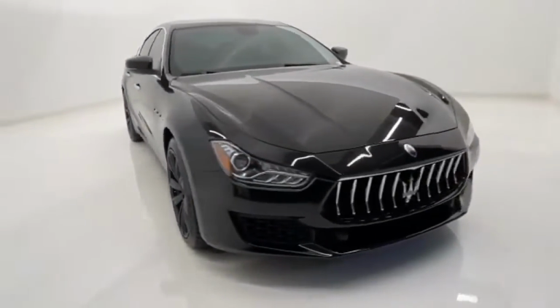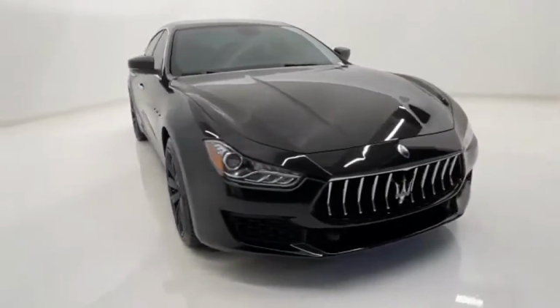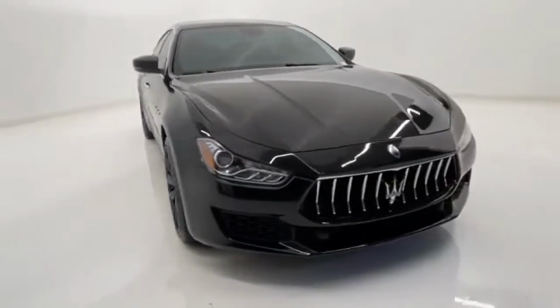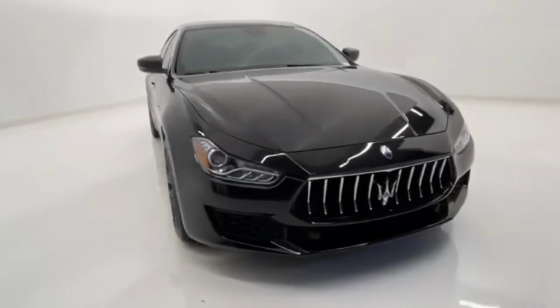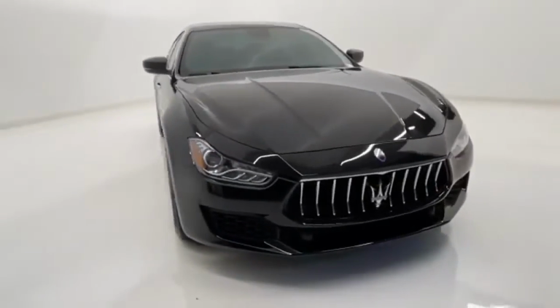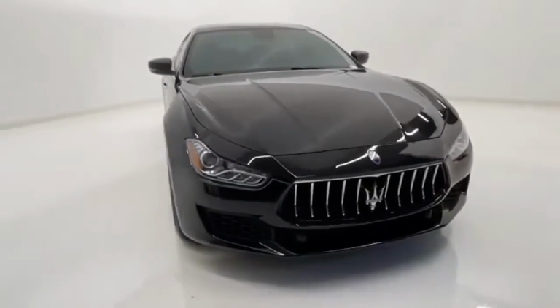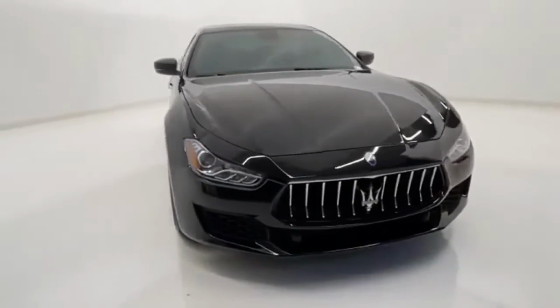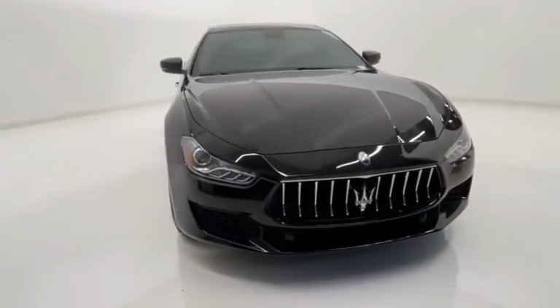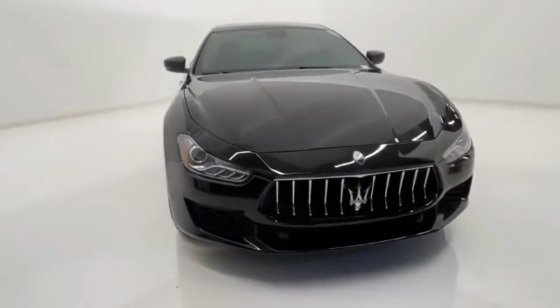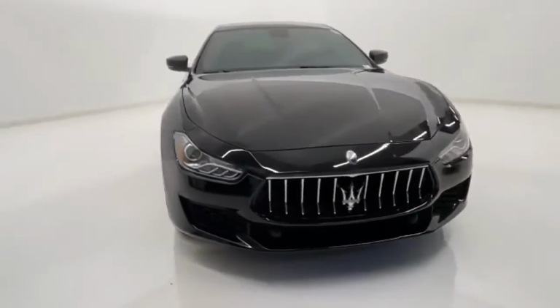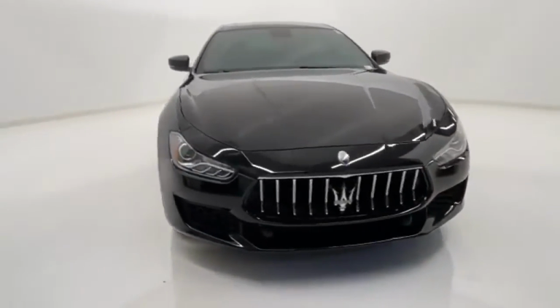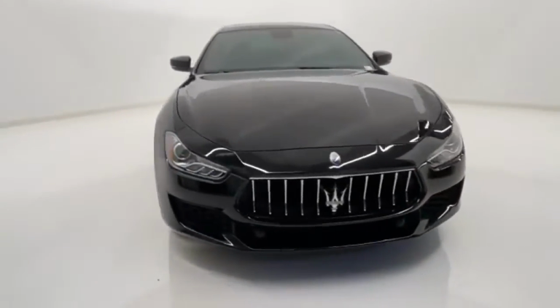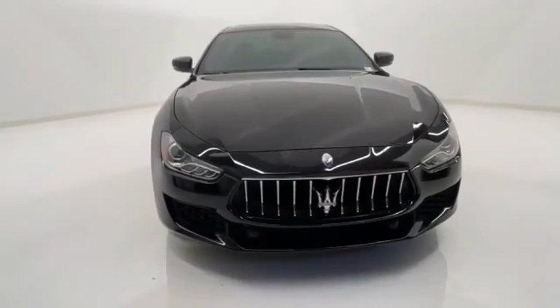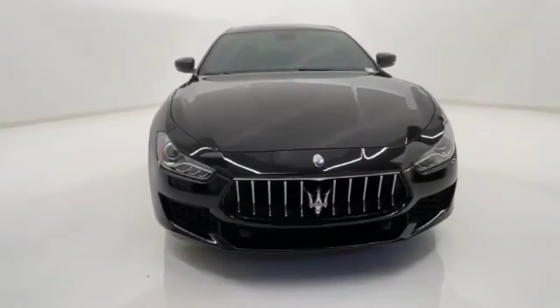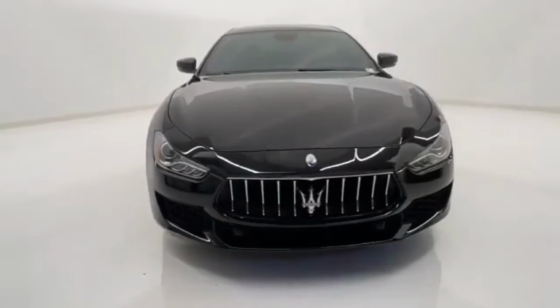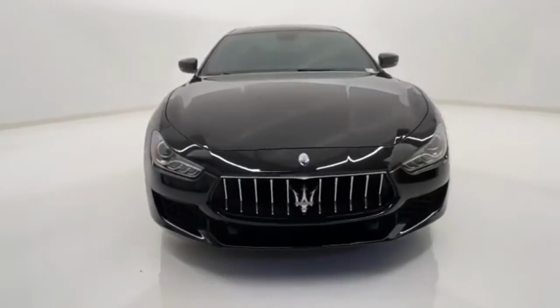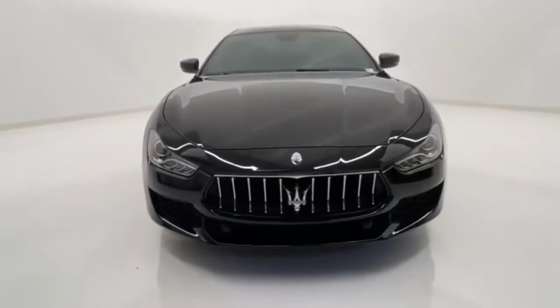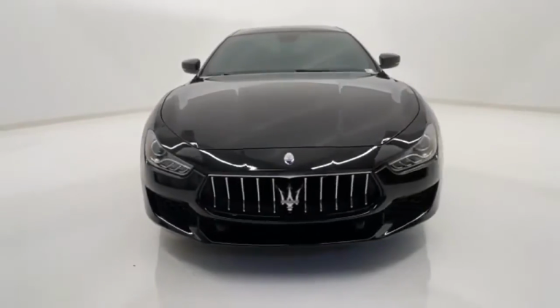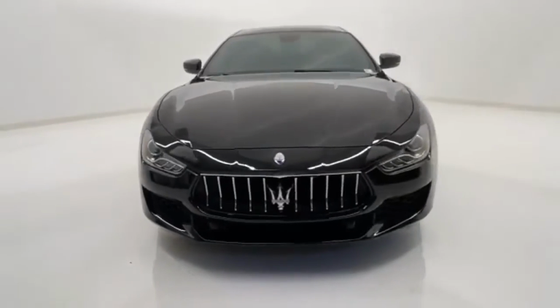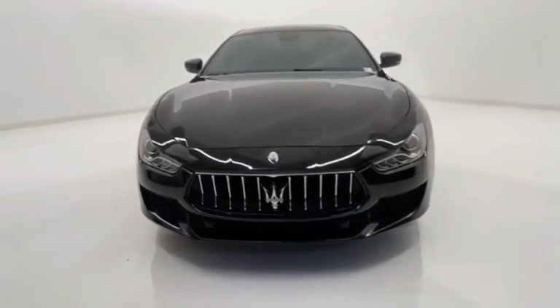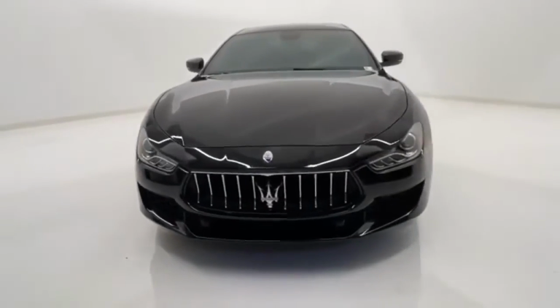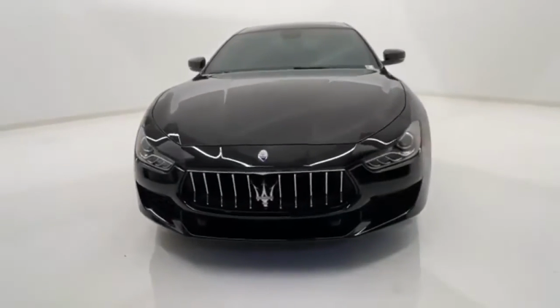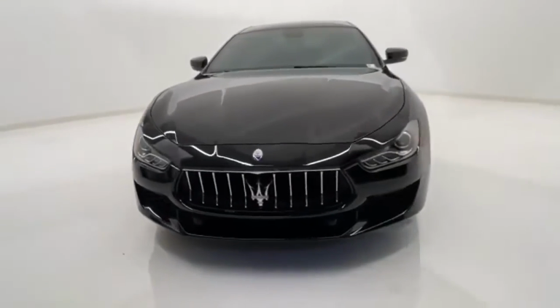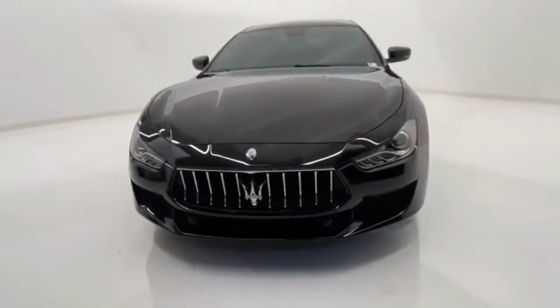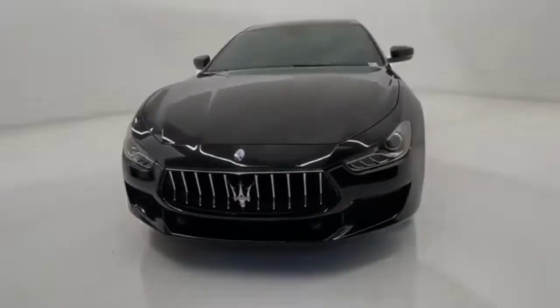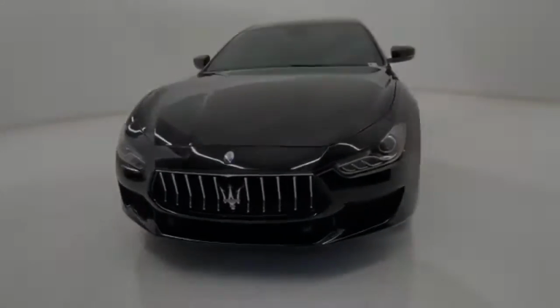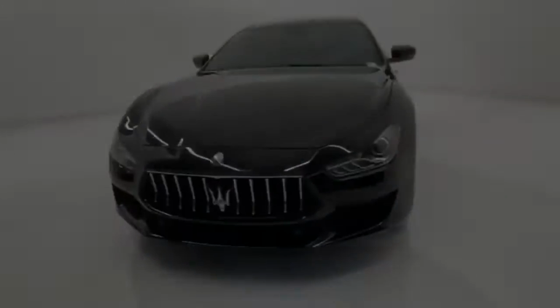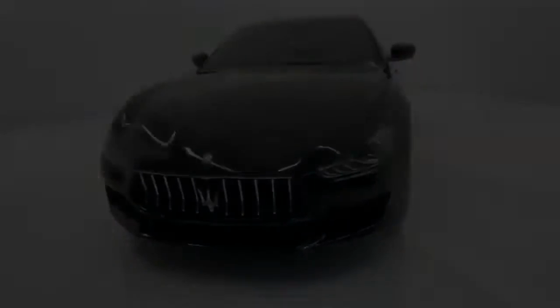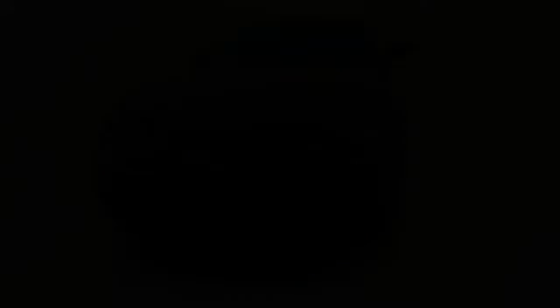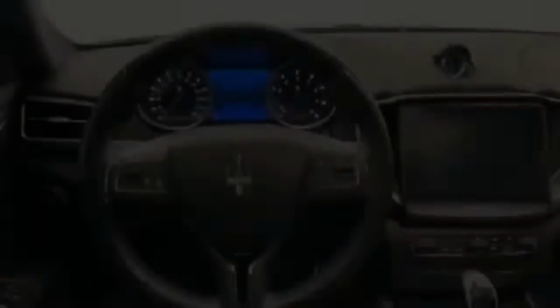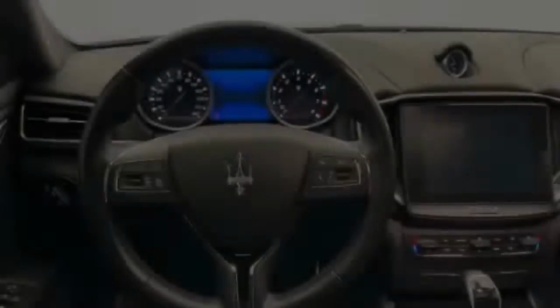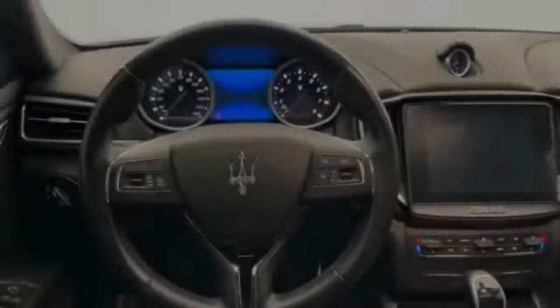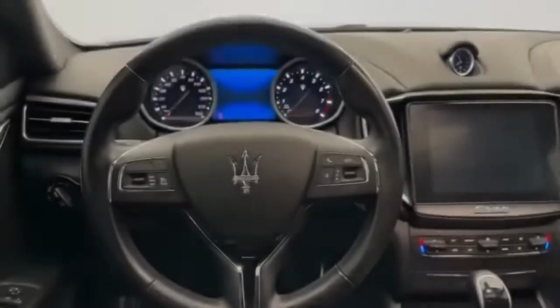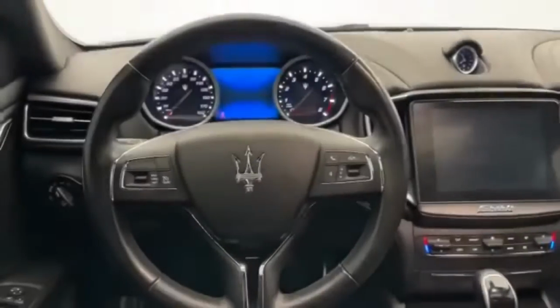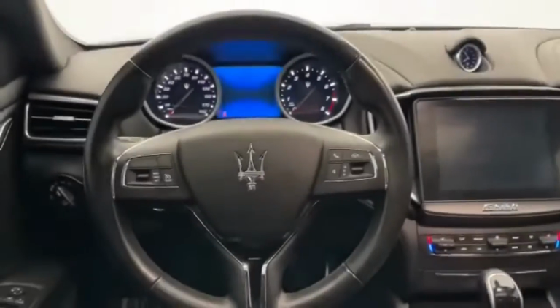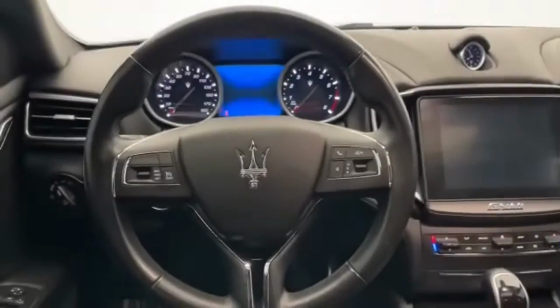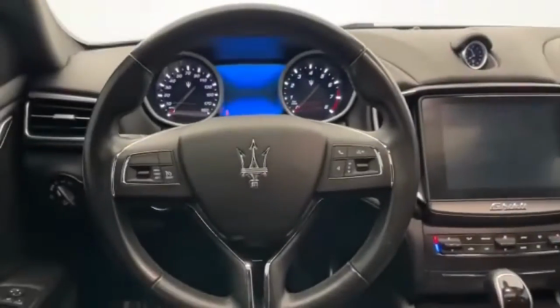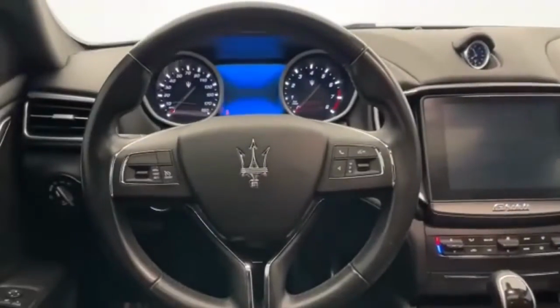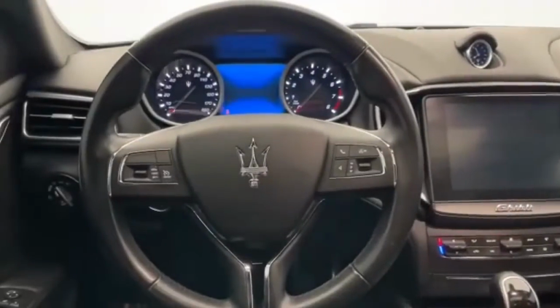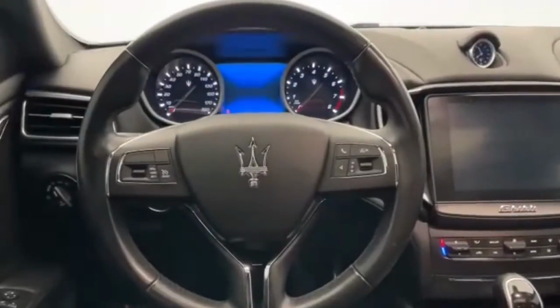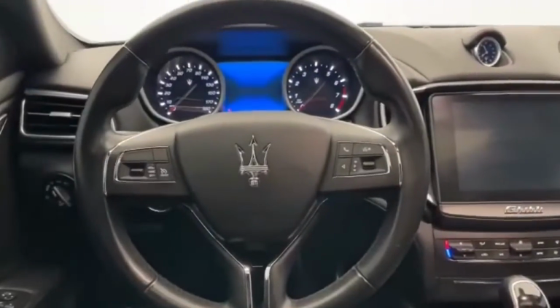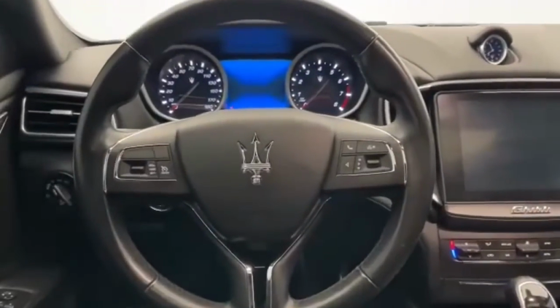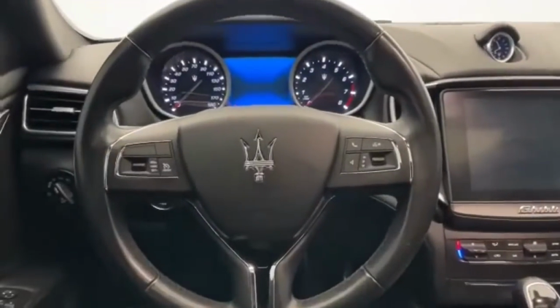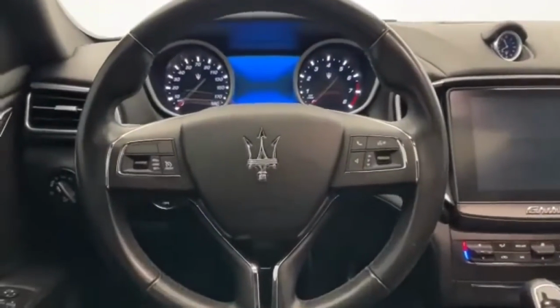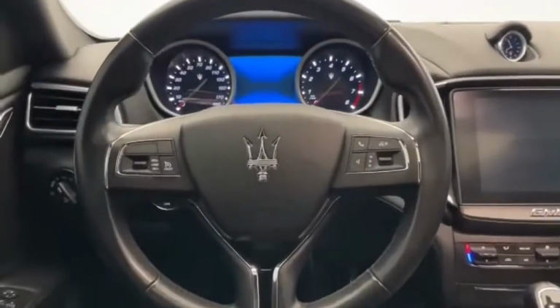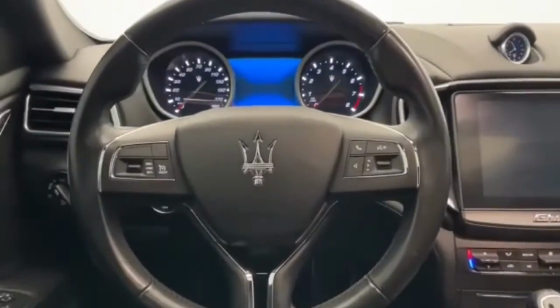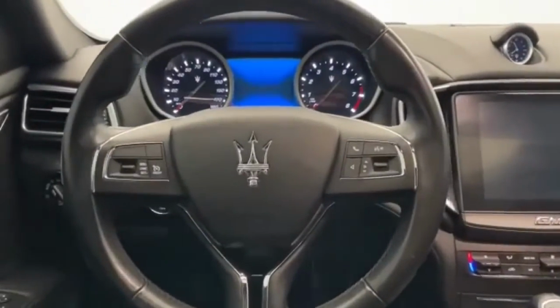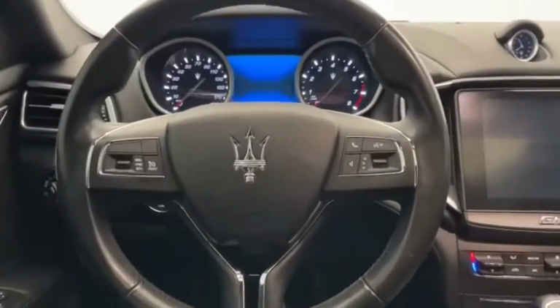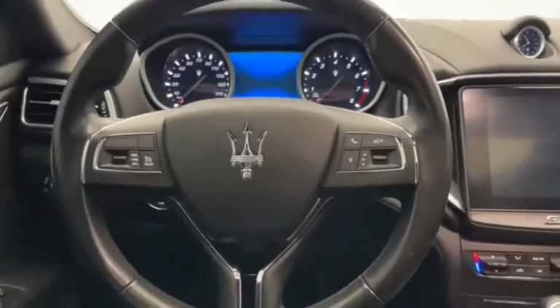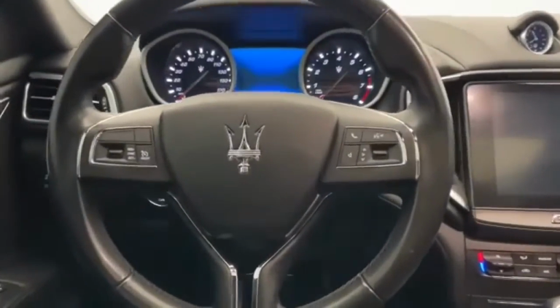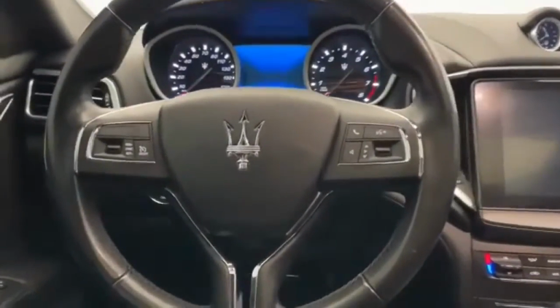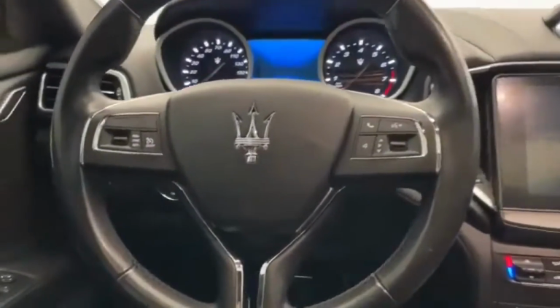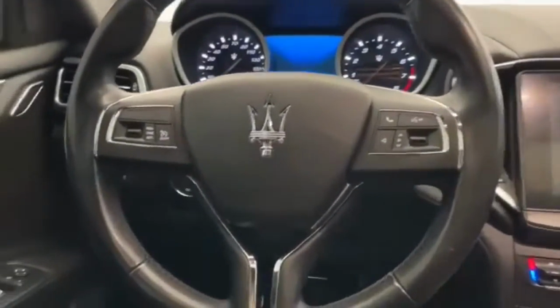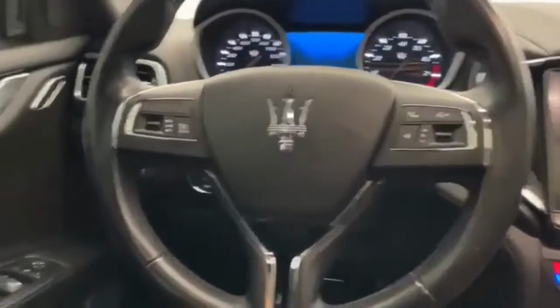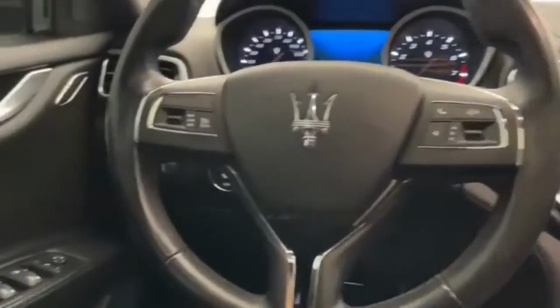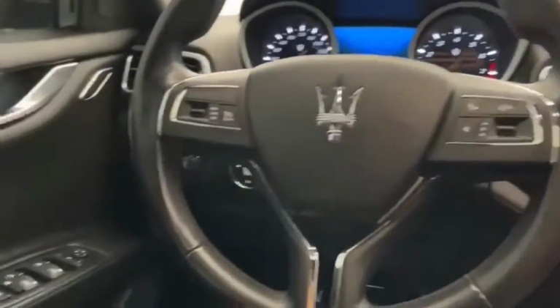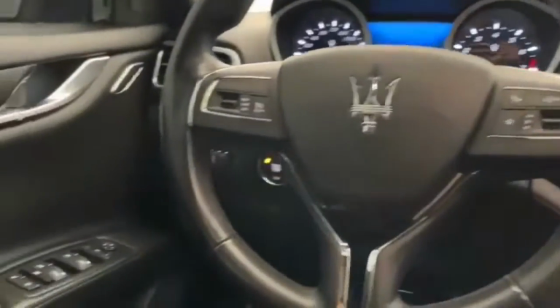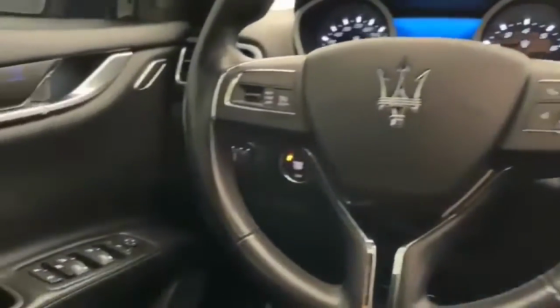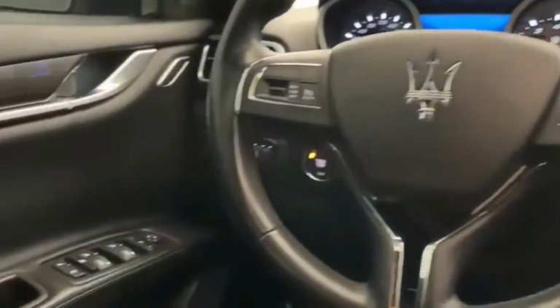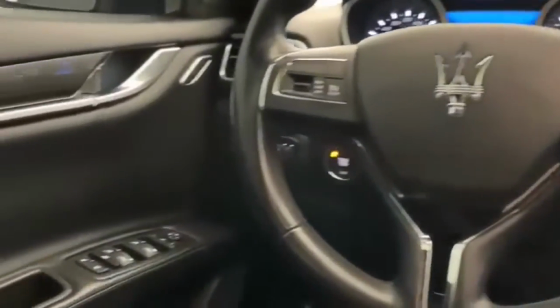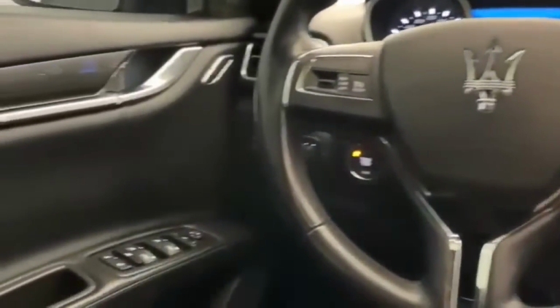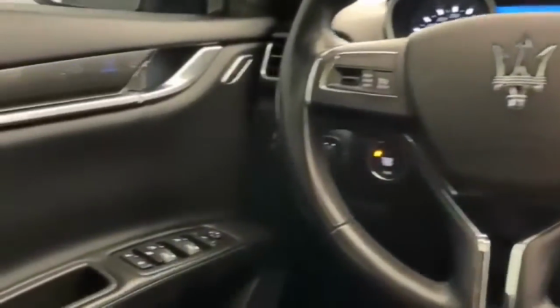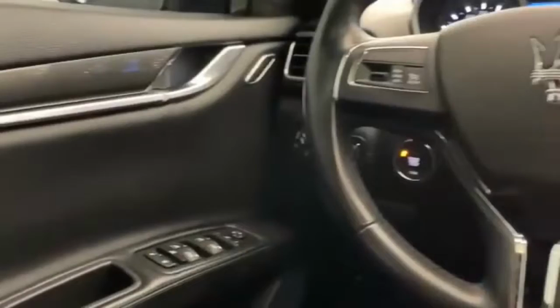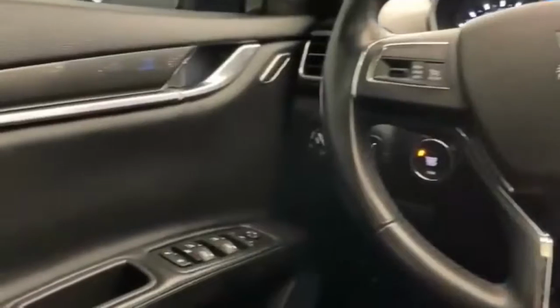AM-FM satellite radio, dual zone climate control, gas pressurized shocks, auto dimming rear view mirror,